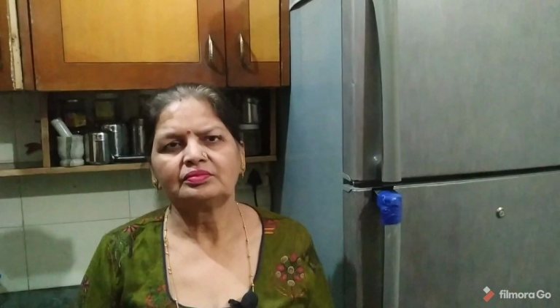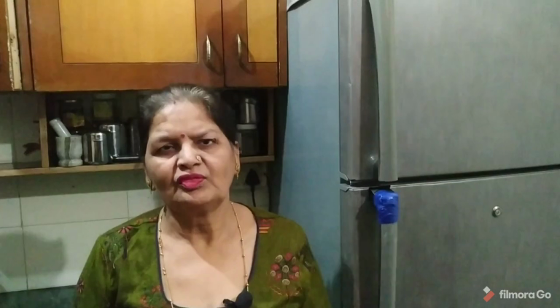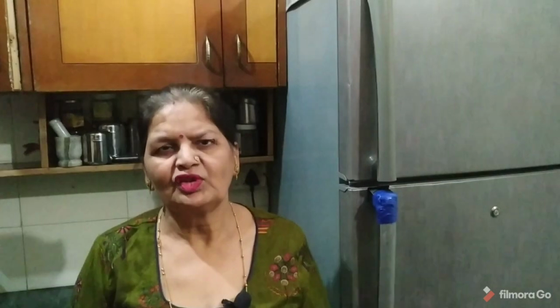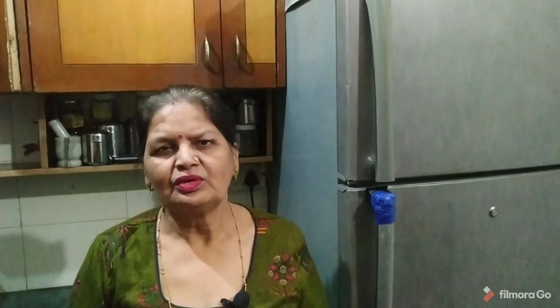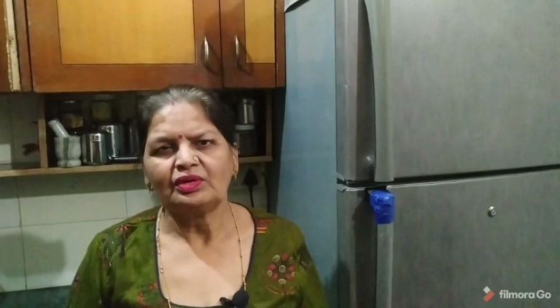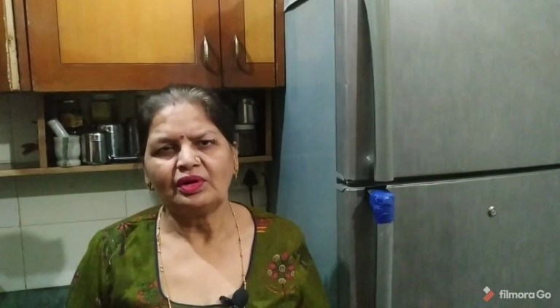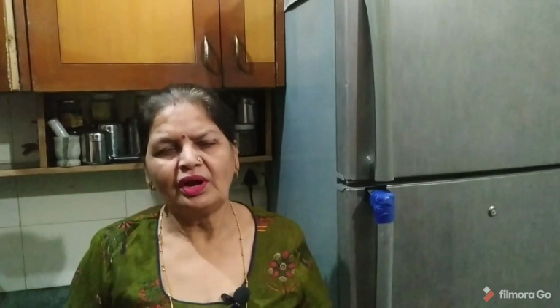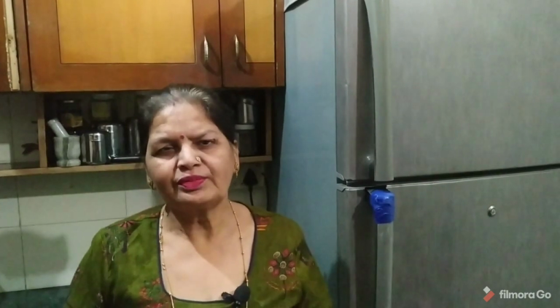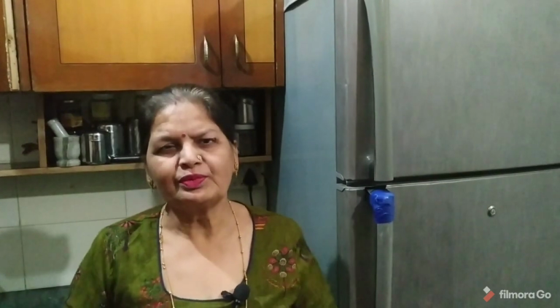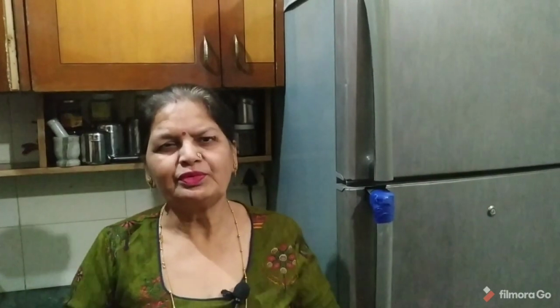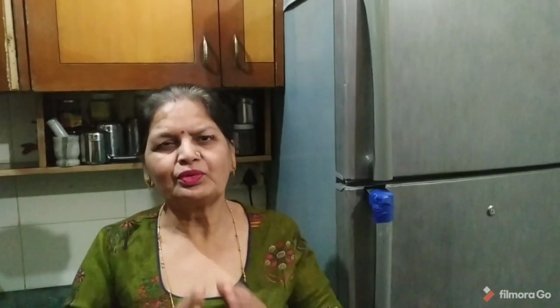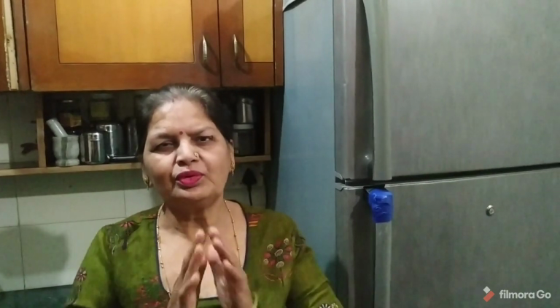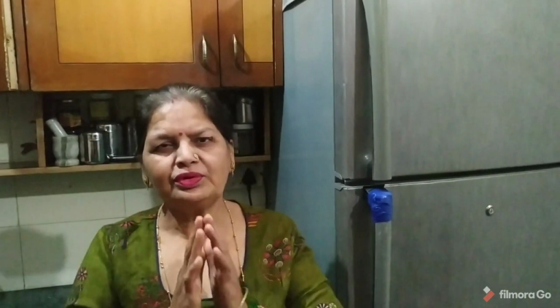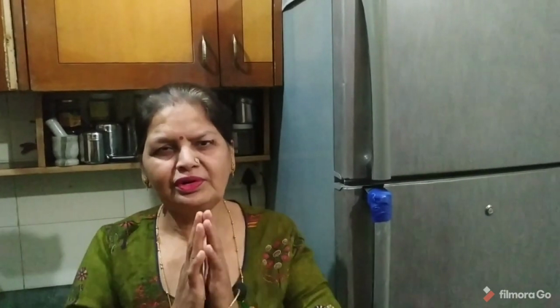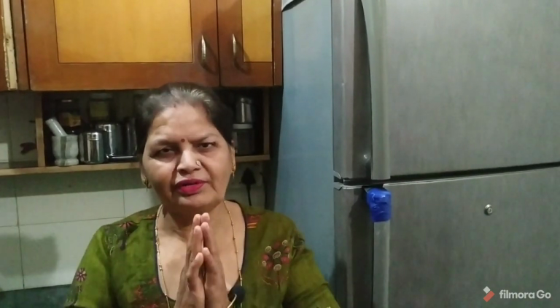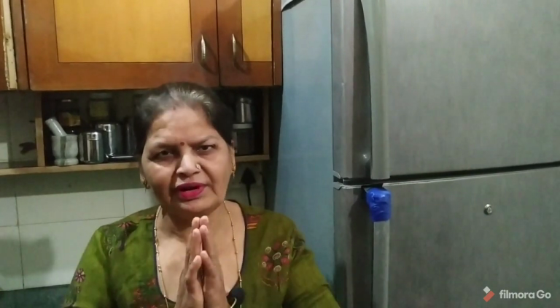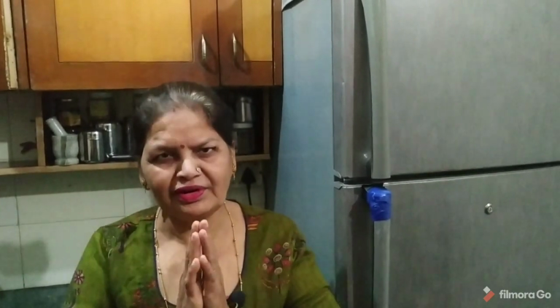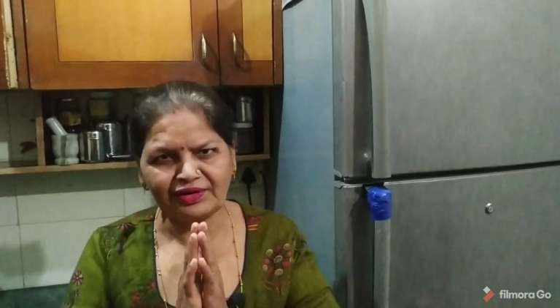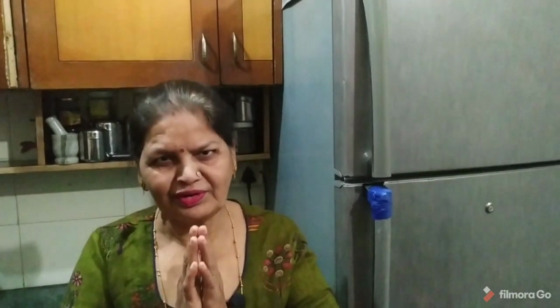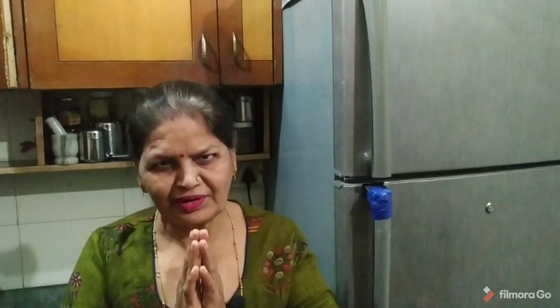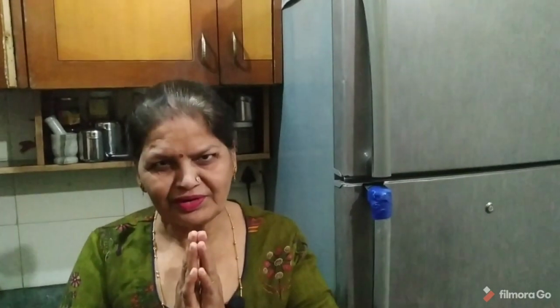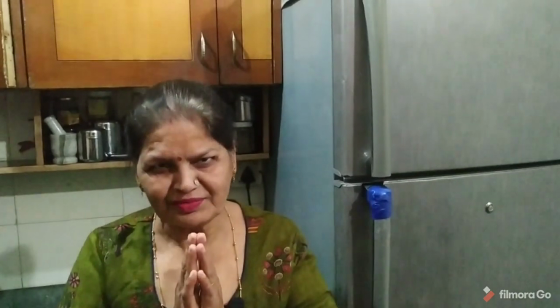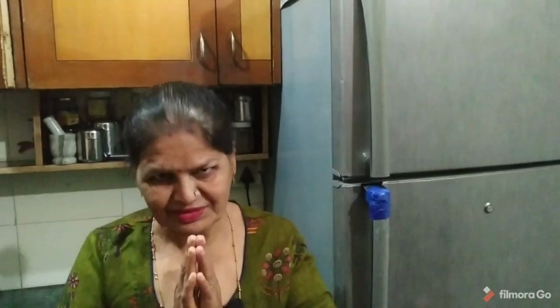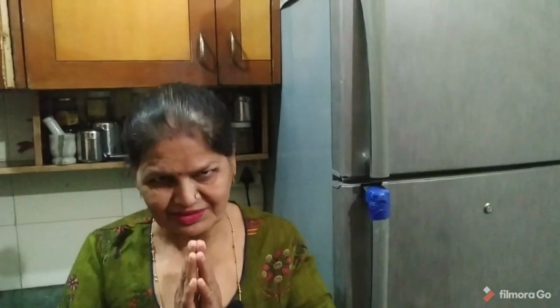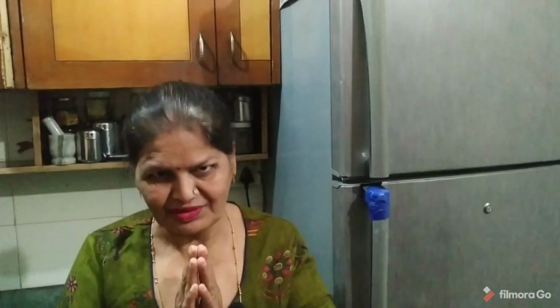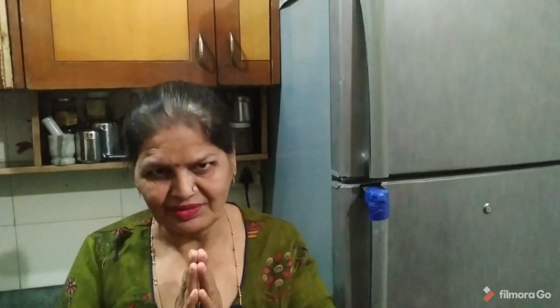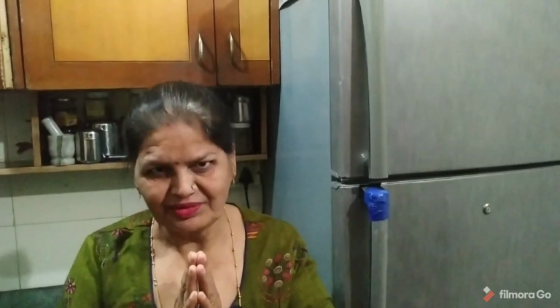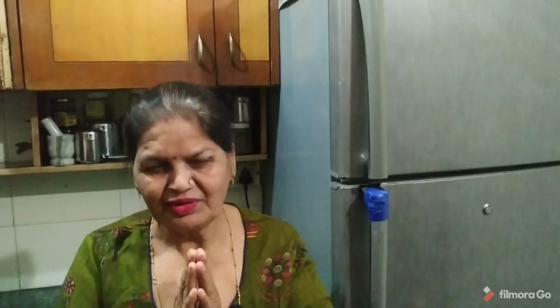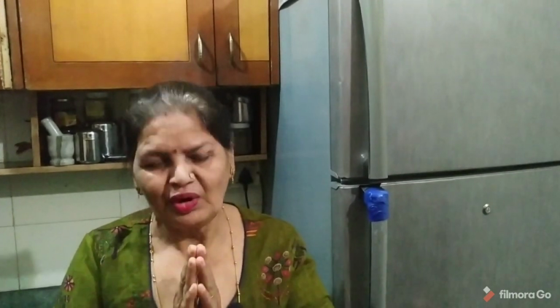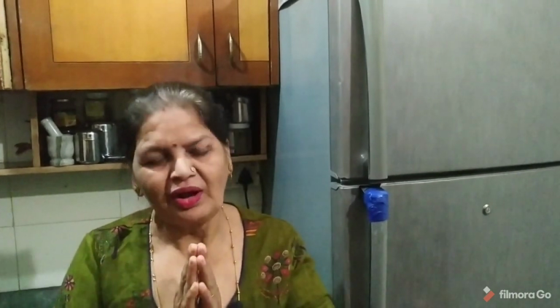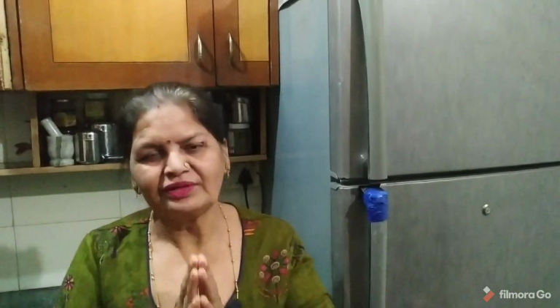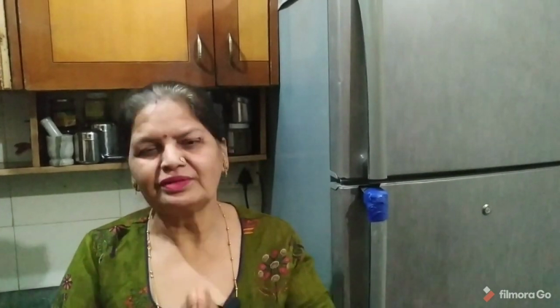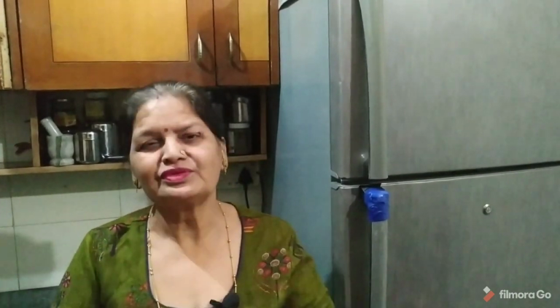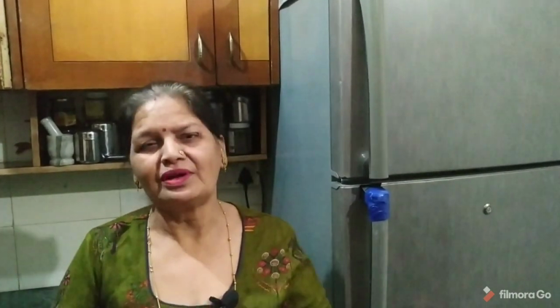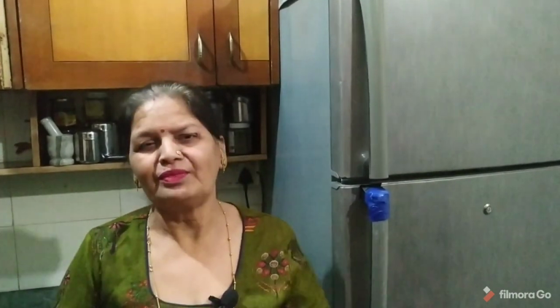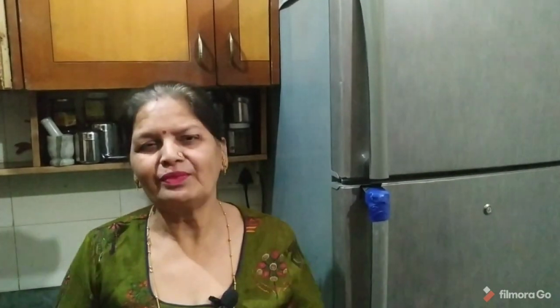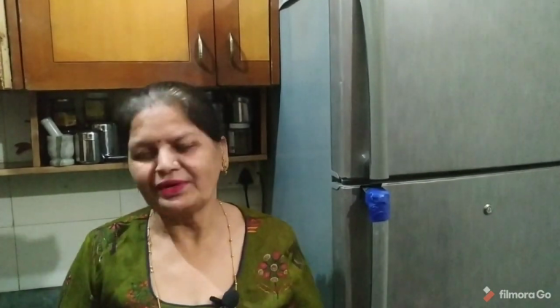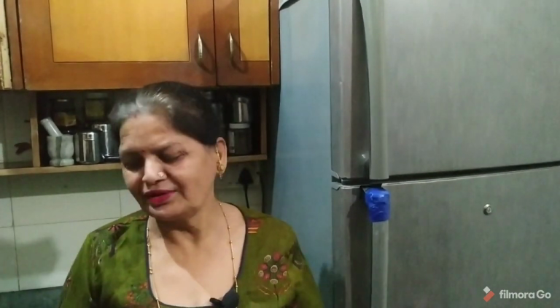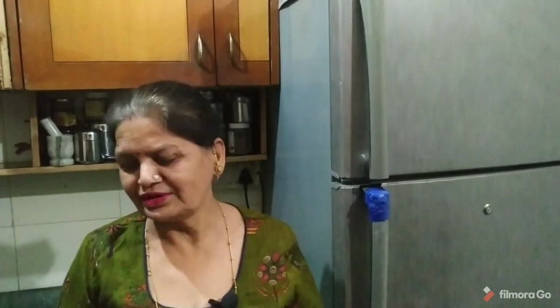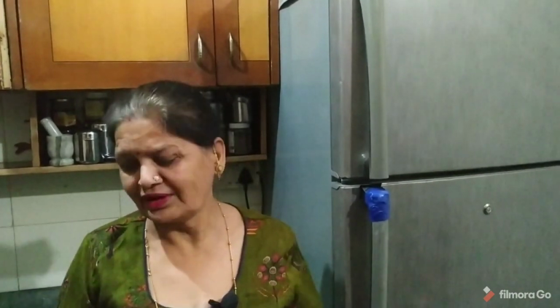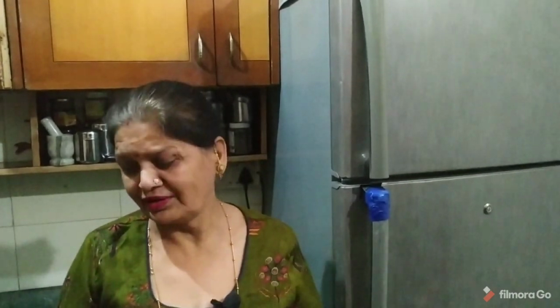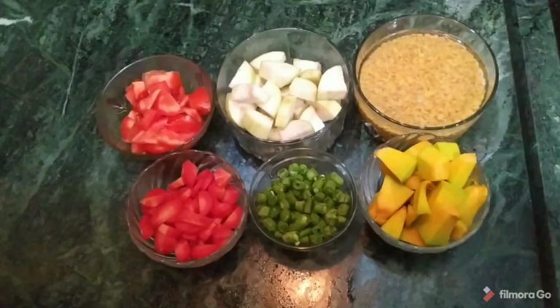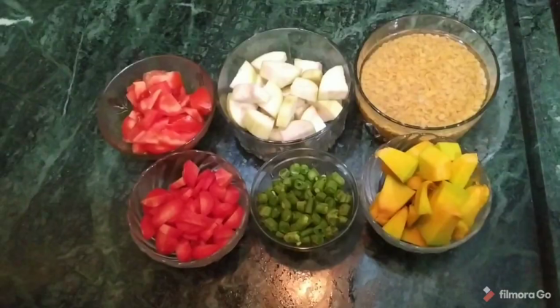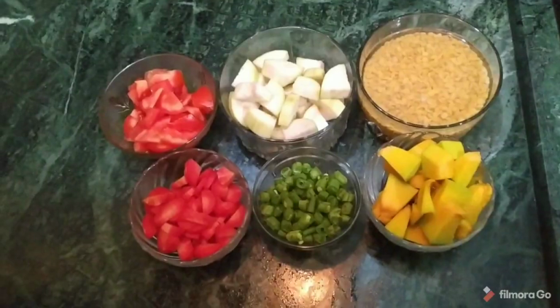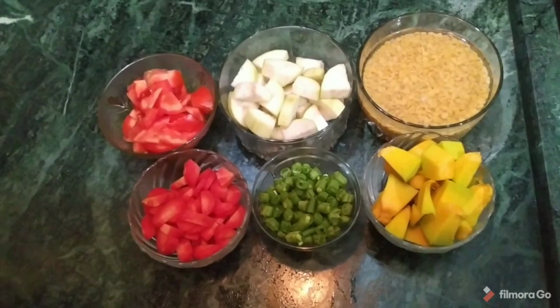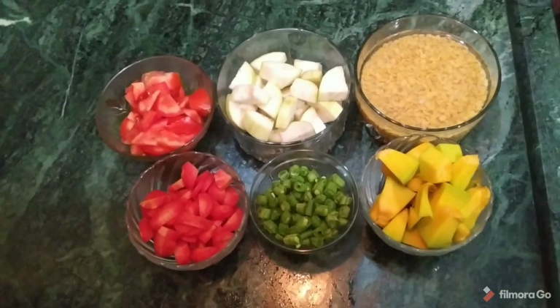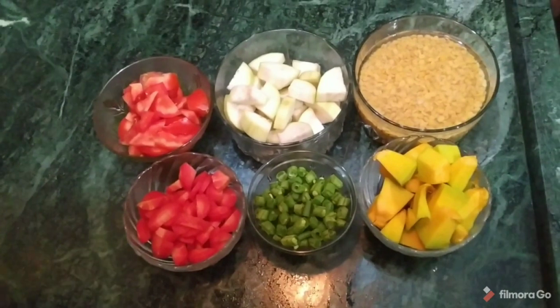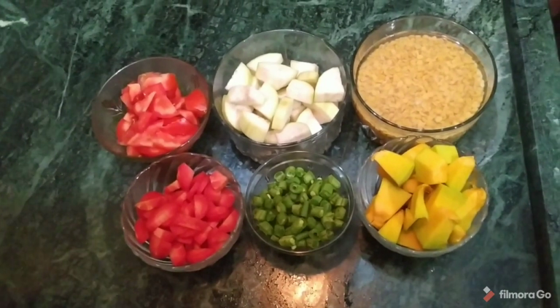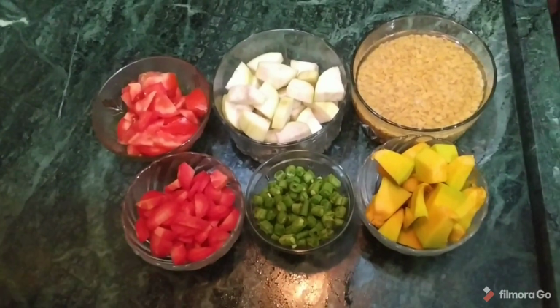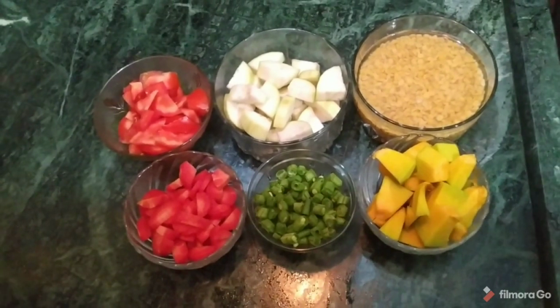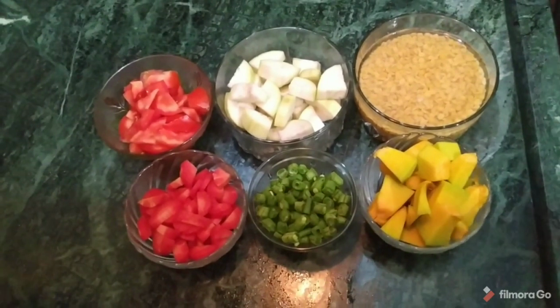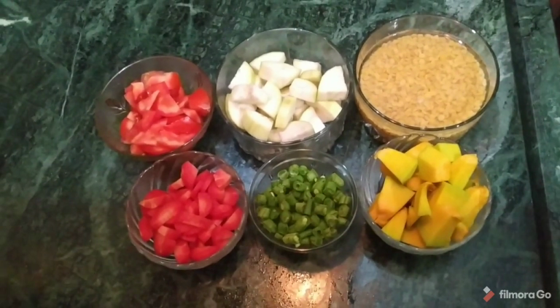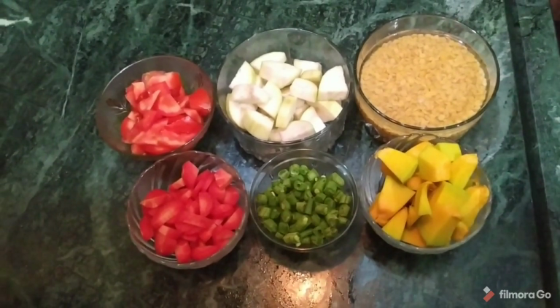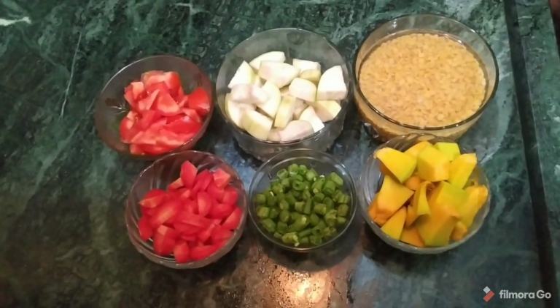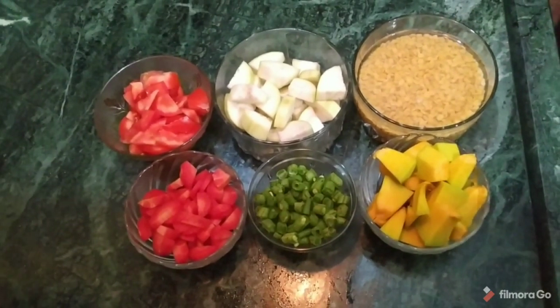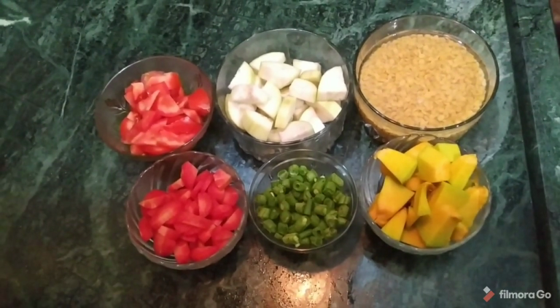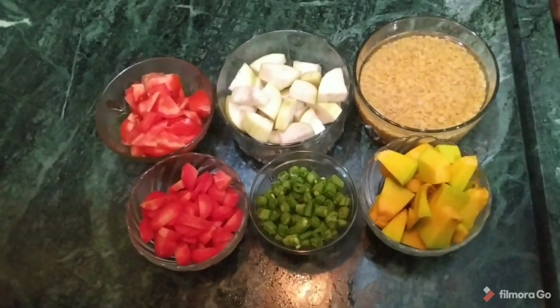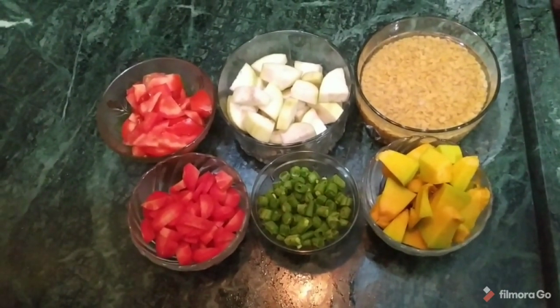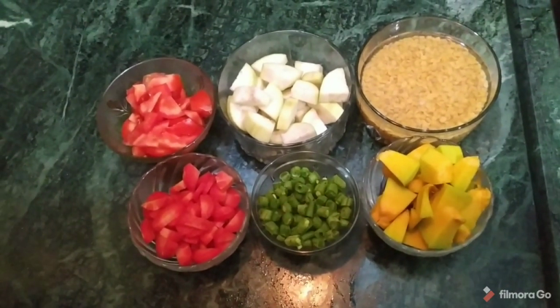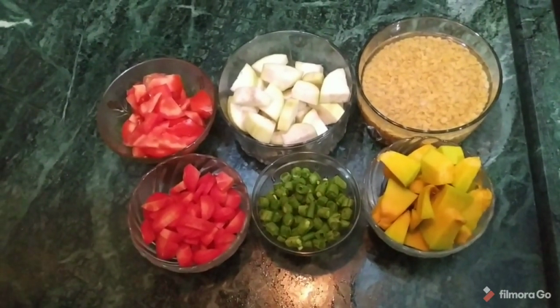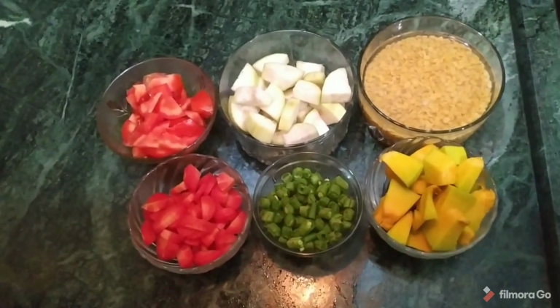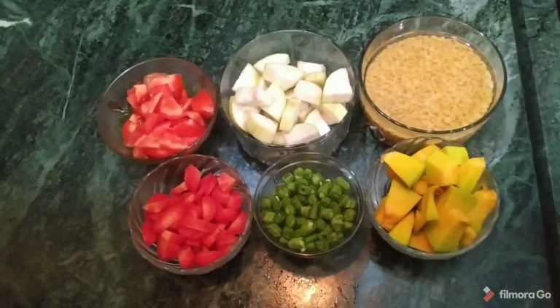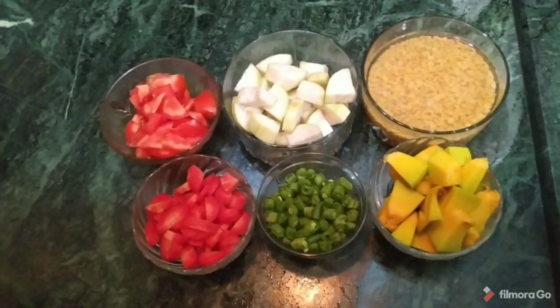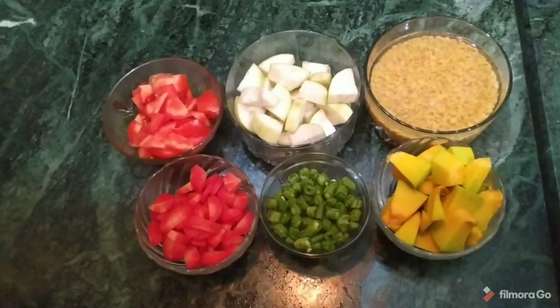Hello everyone, welcome to Tillywali Auntie. Today we are going to make sambar. Let's see what is used in sambar.